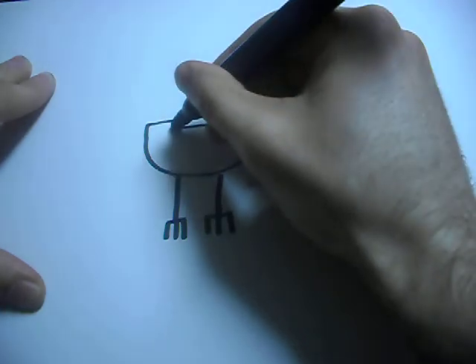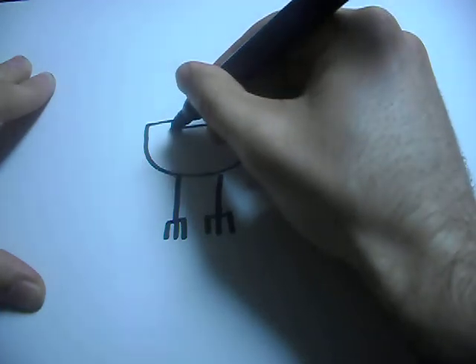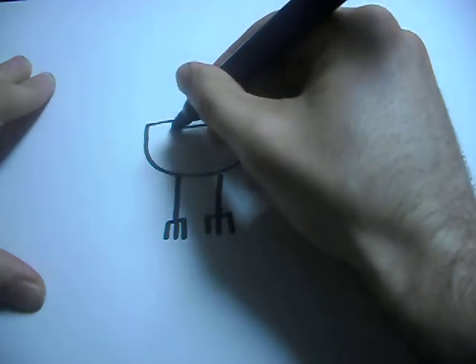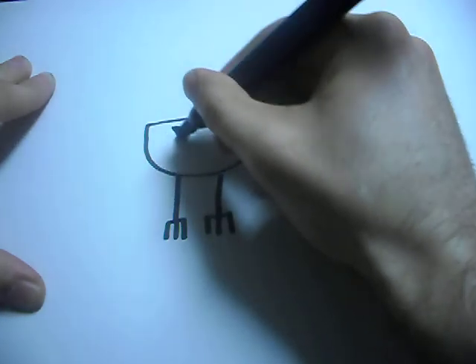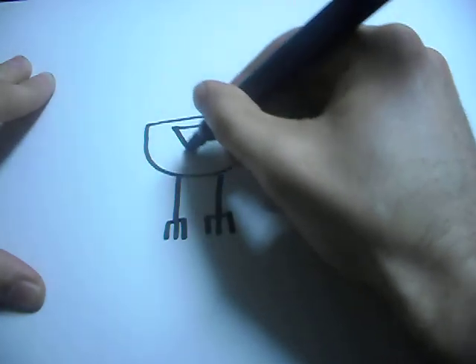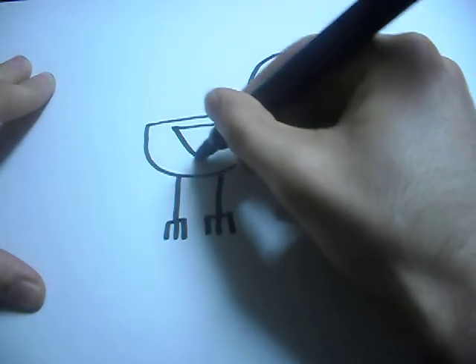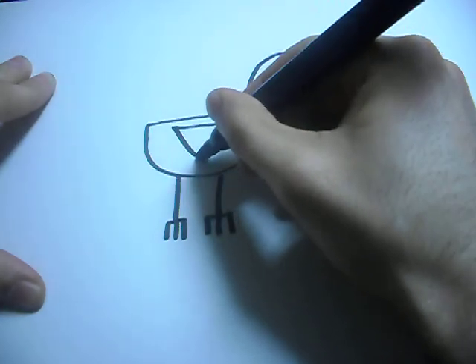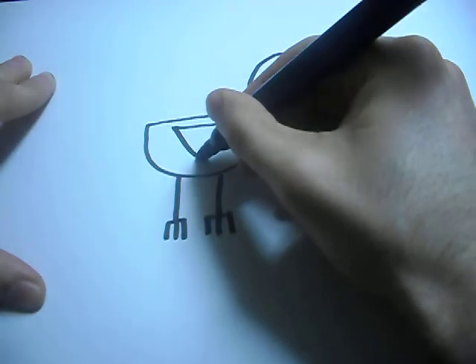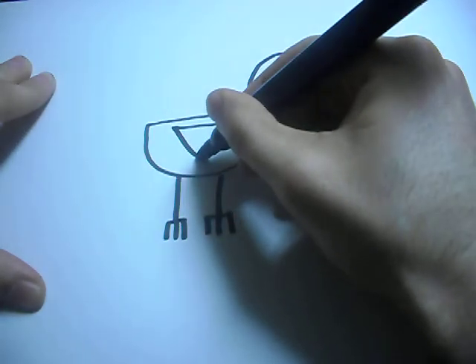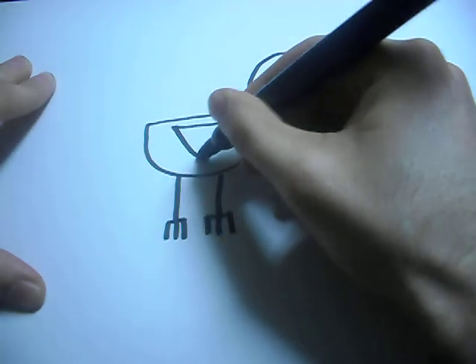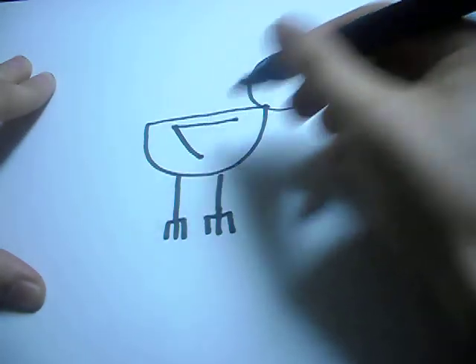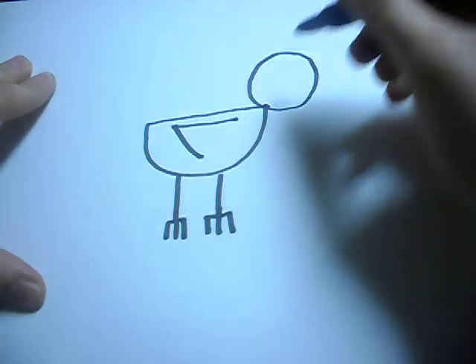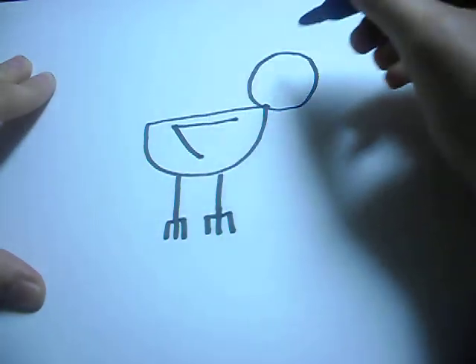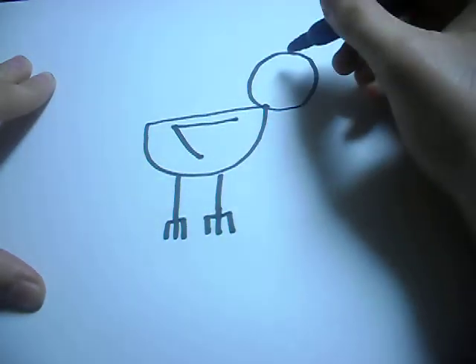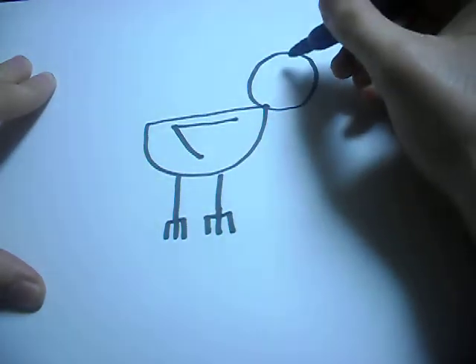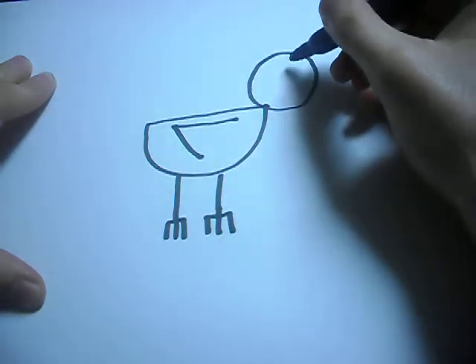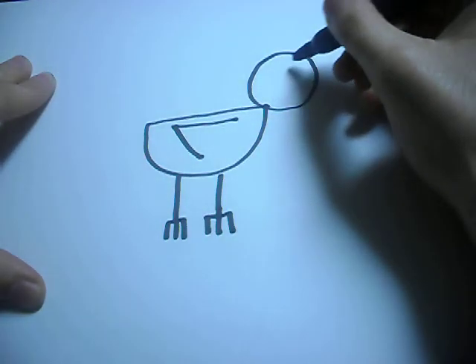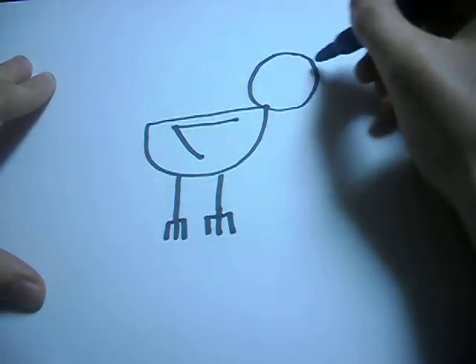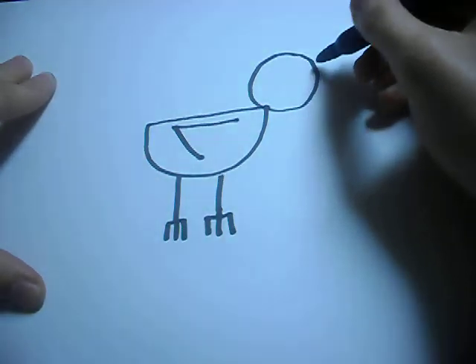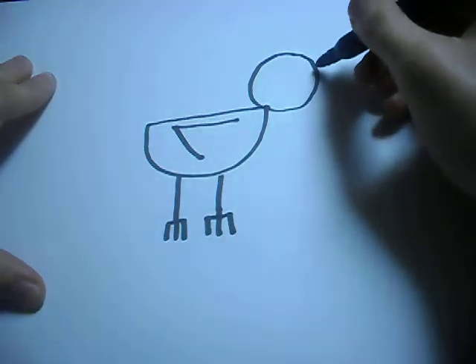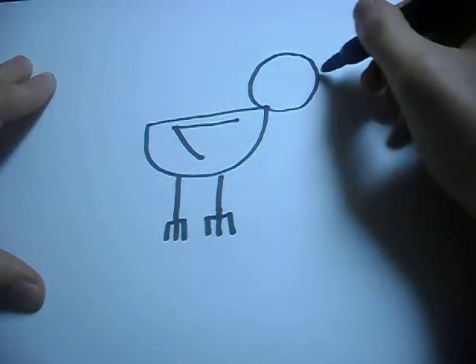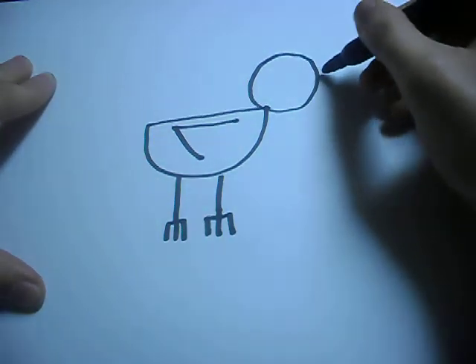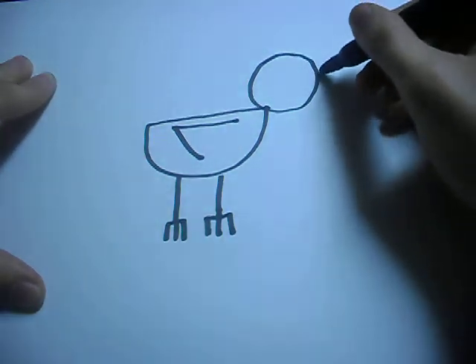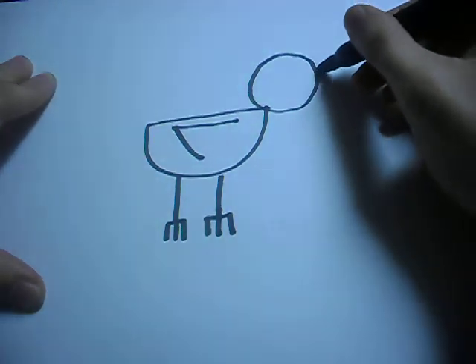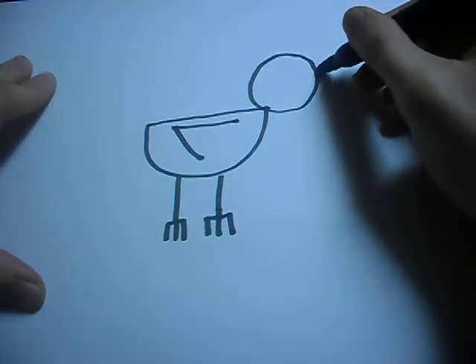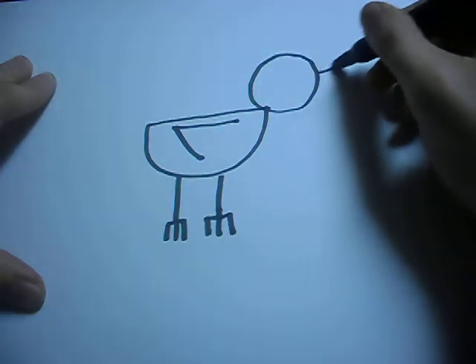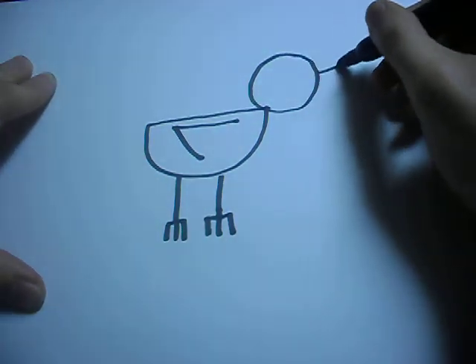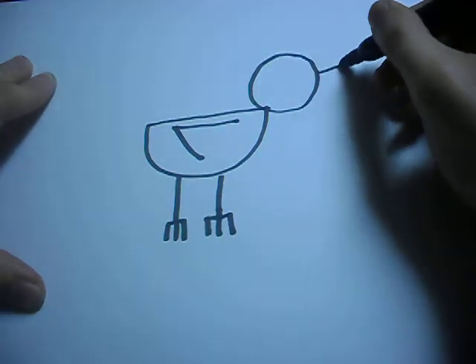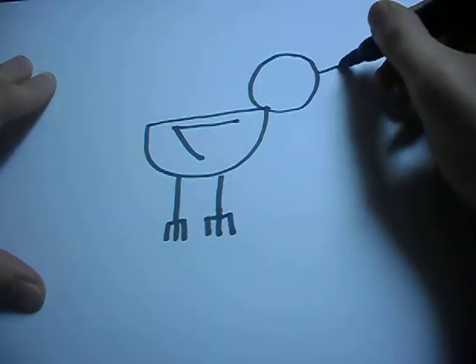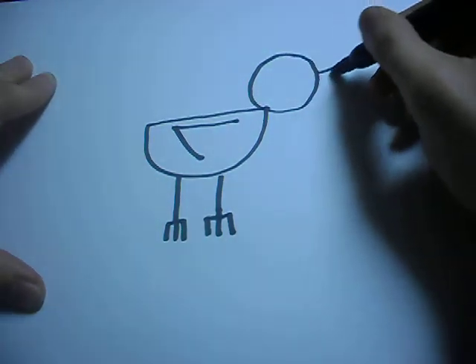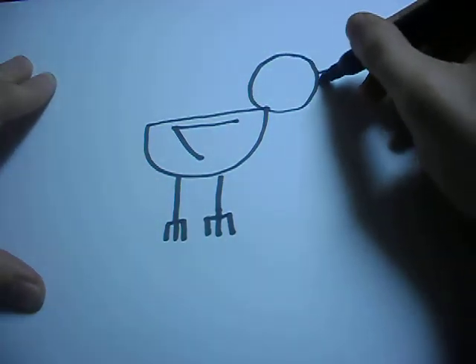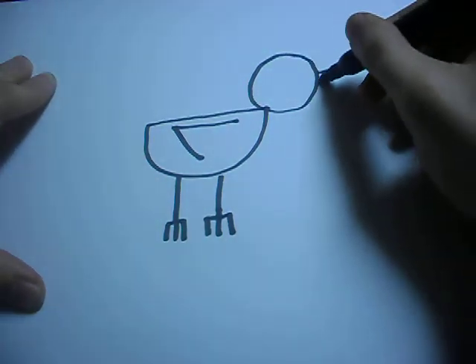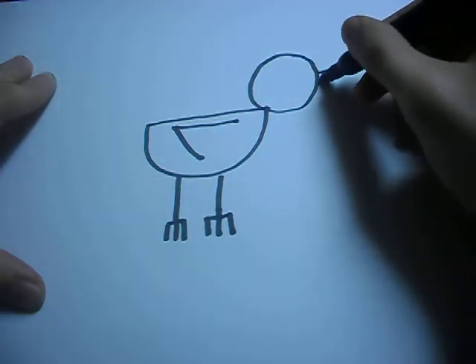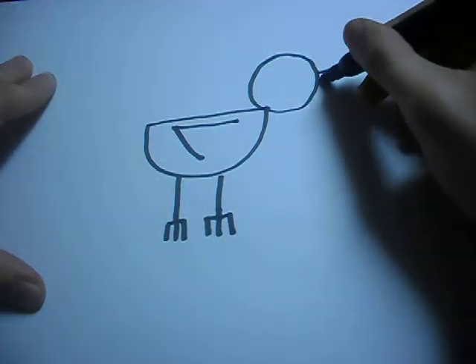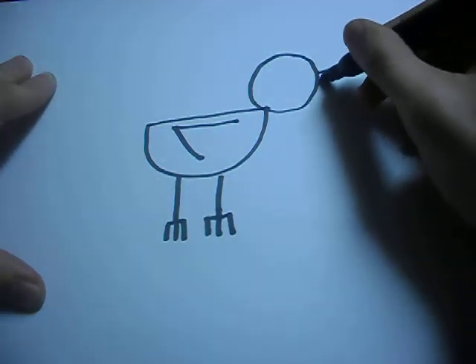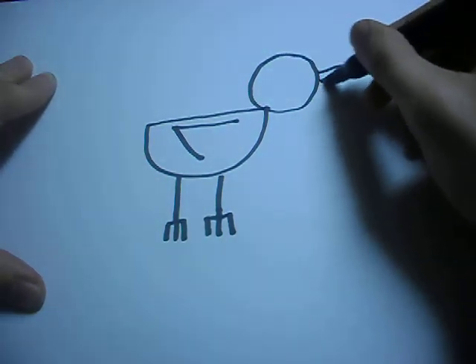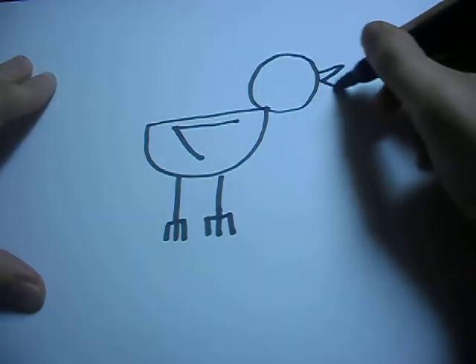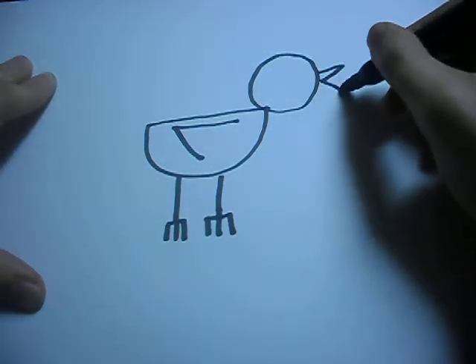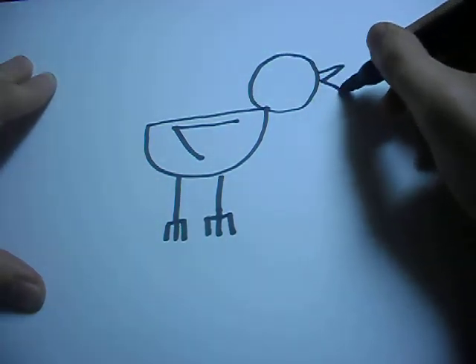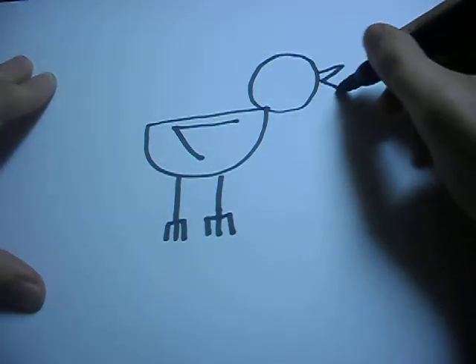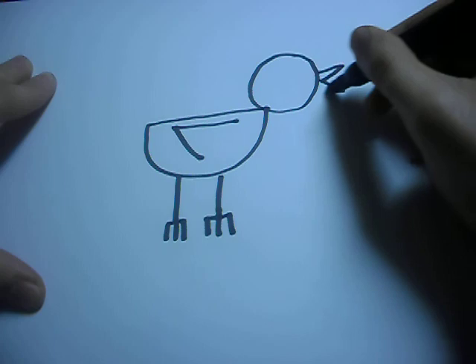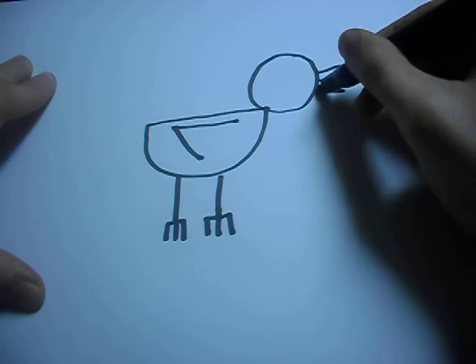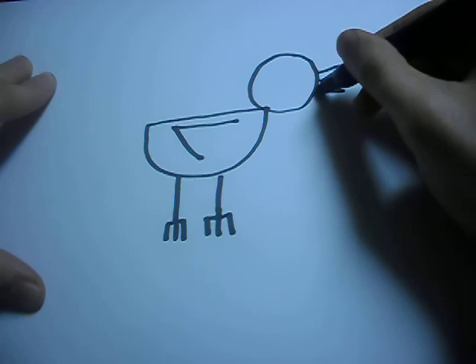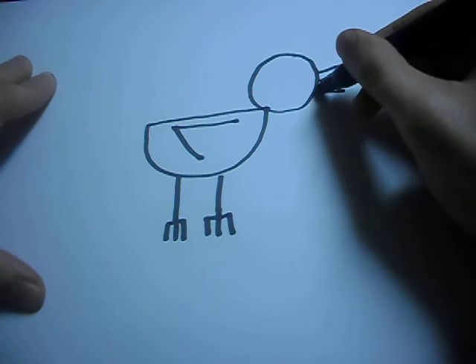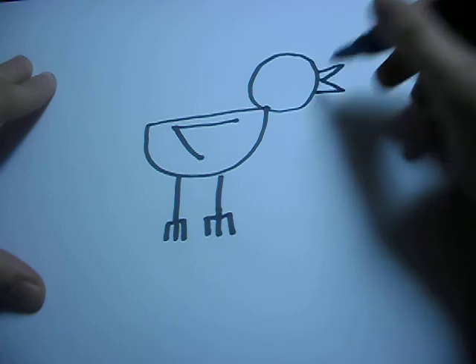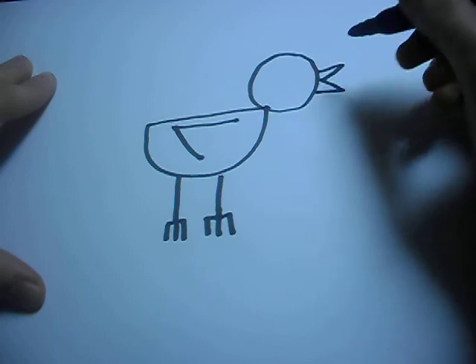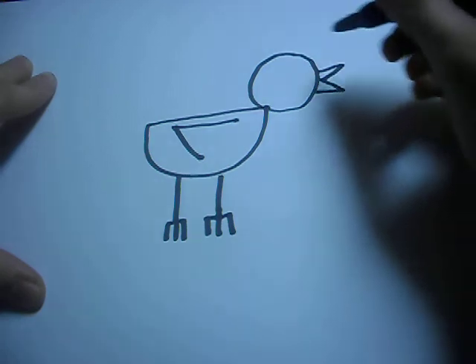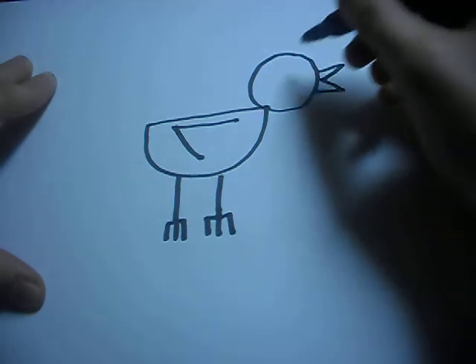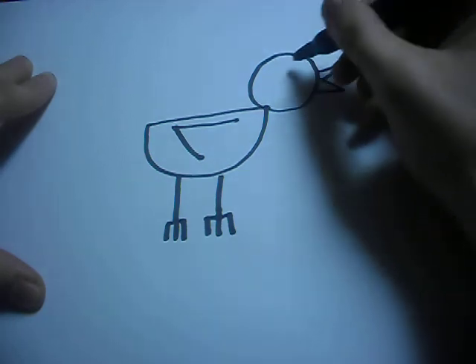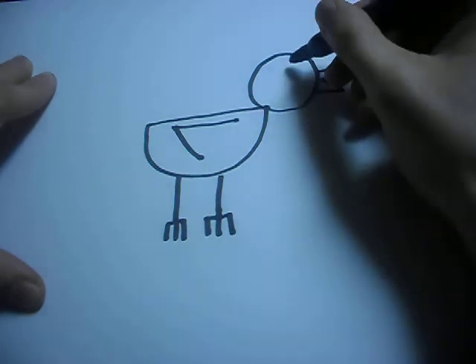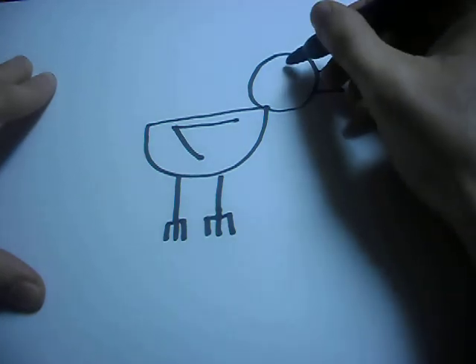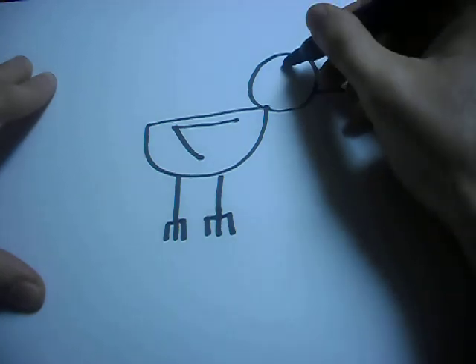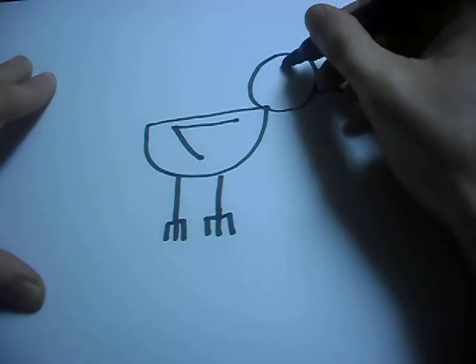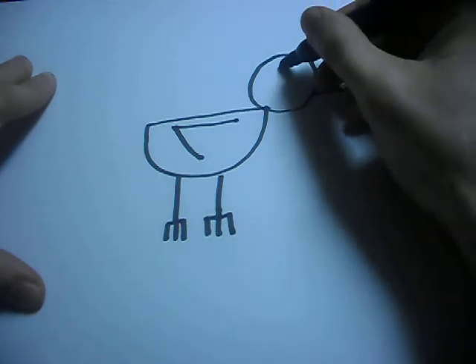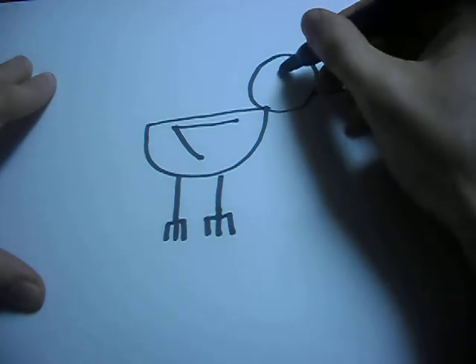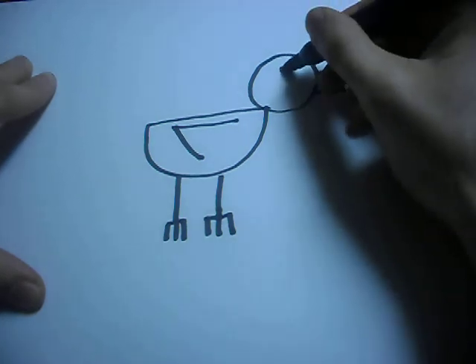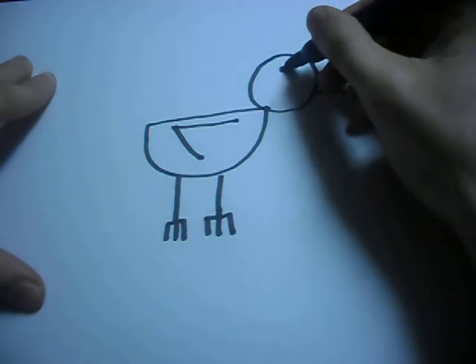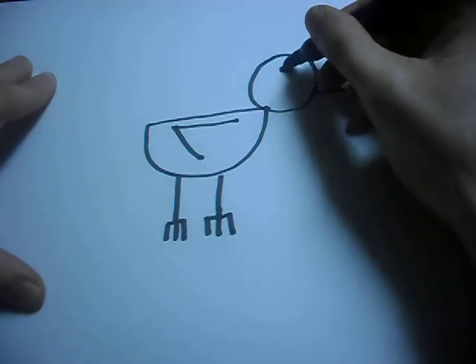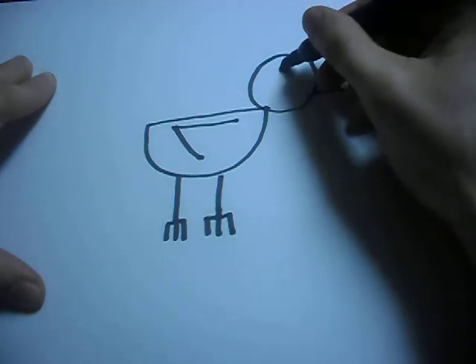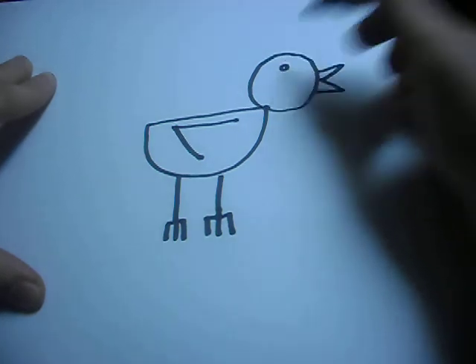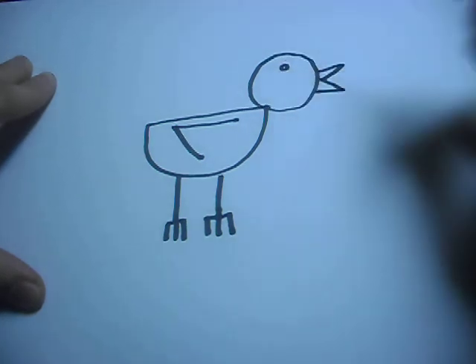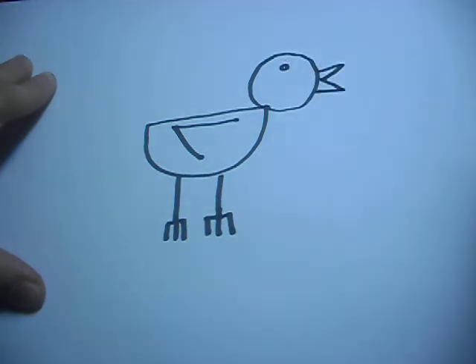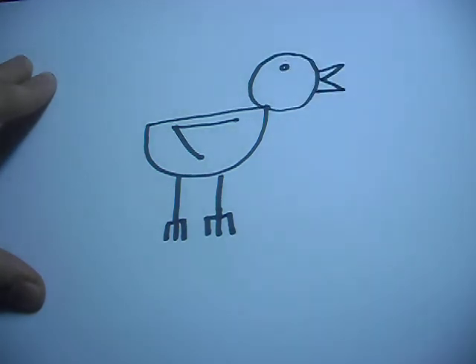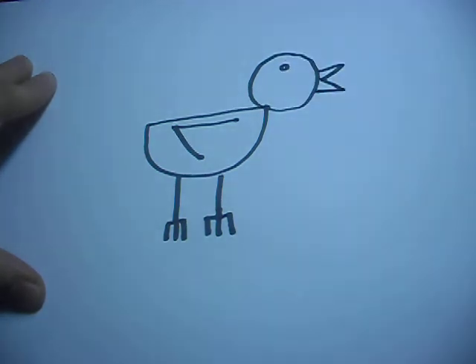Backward seven for the wing. Two triangles for the beak. And then just a circle for the eye.